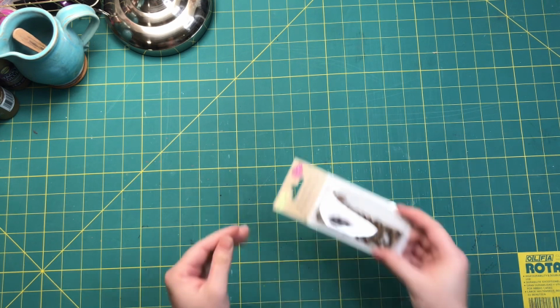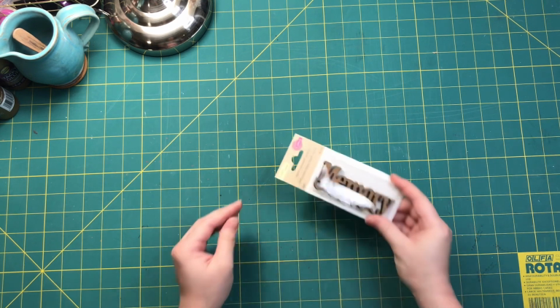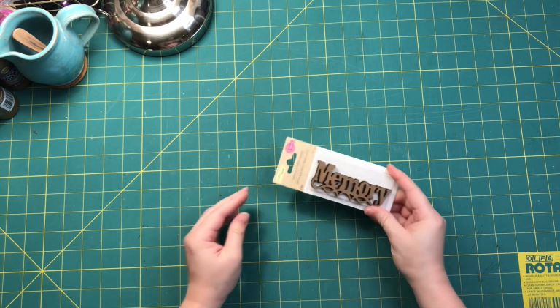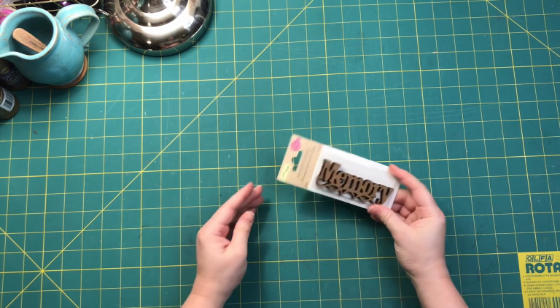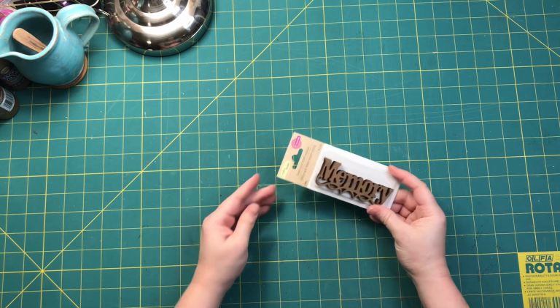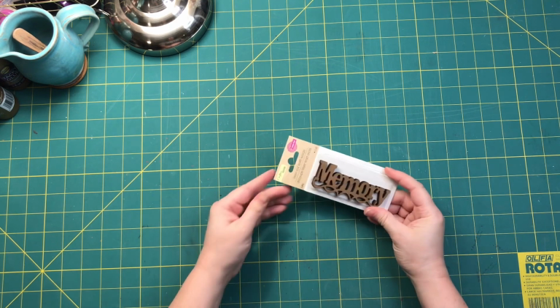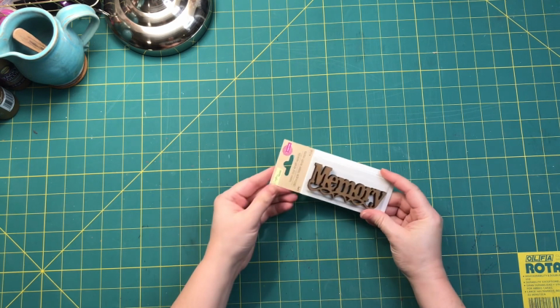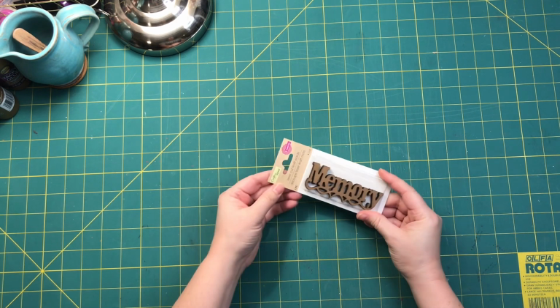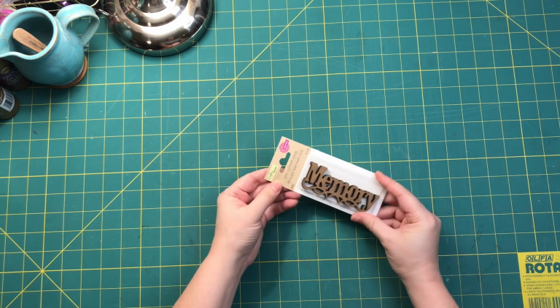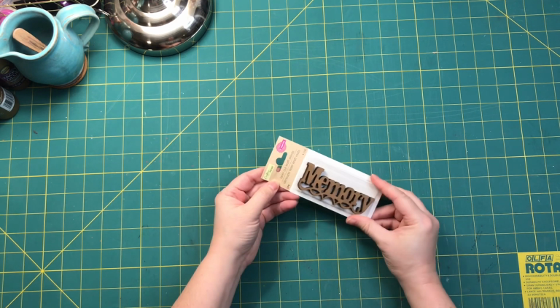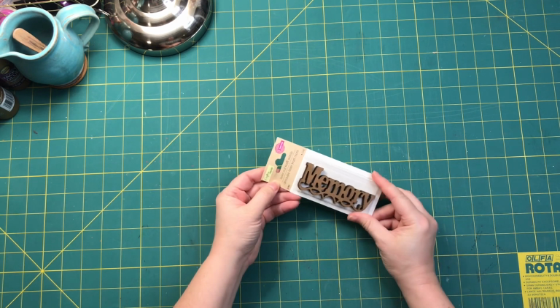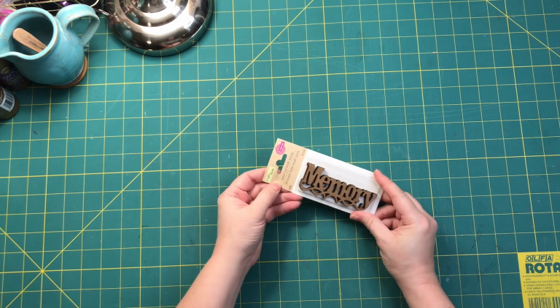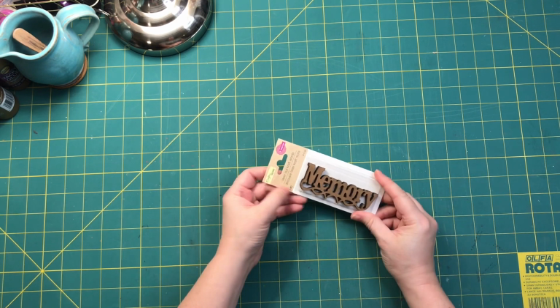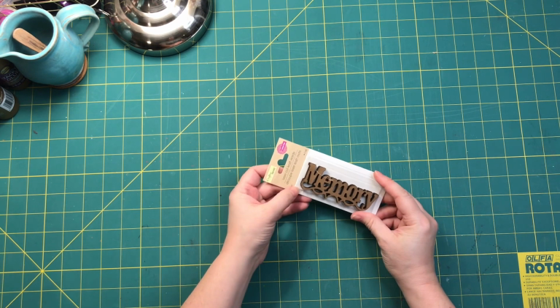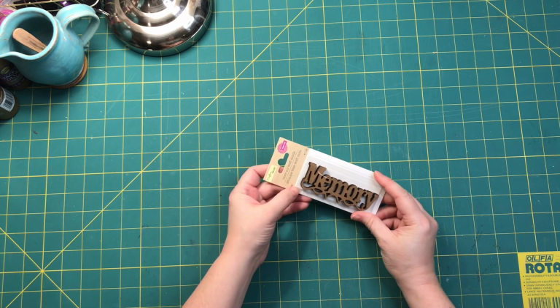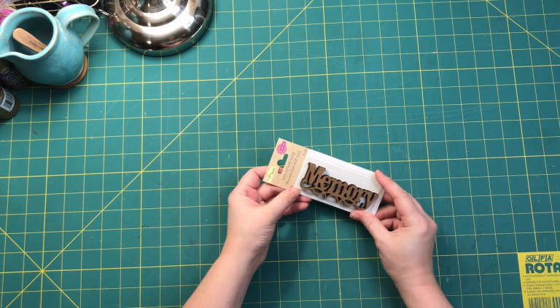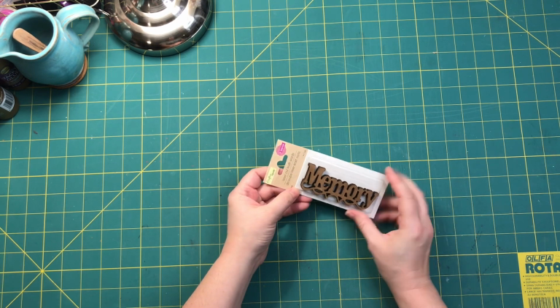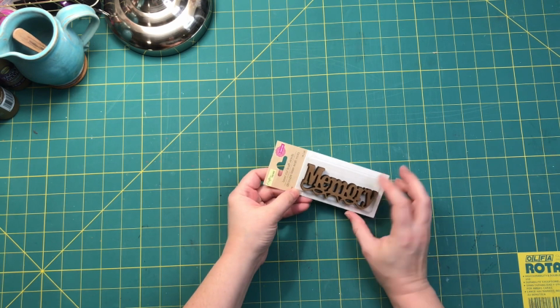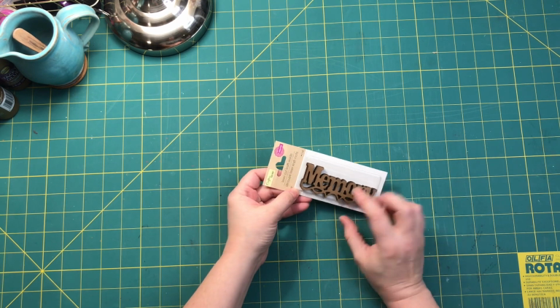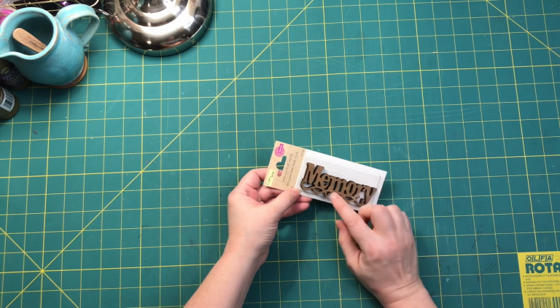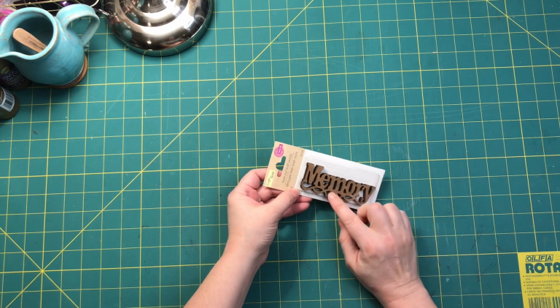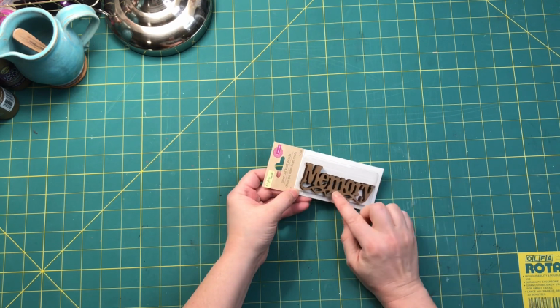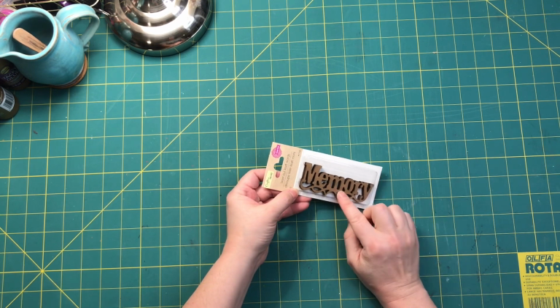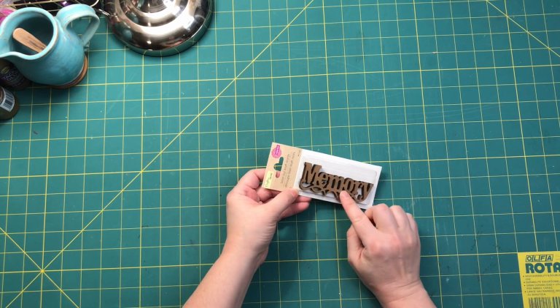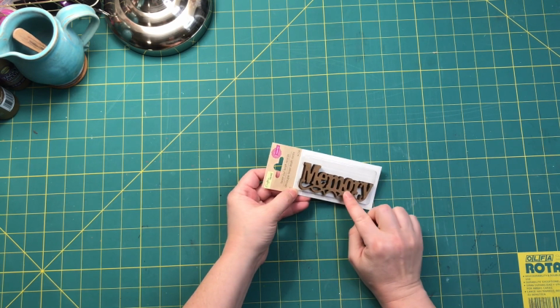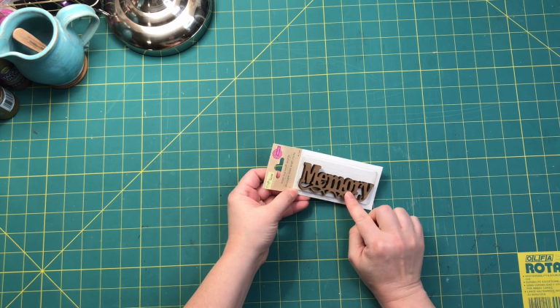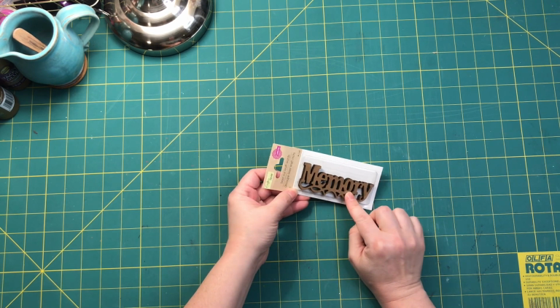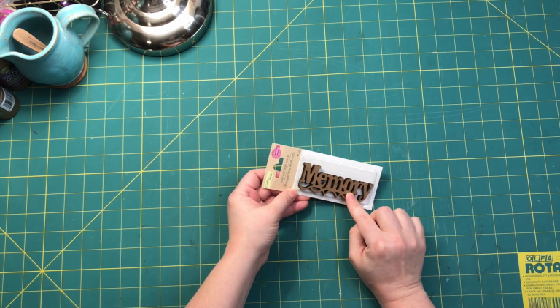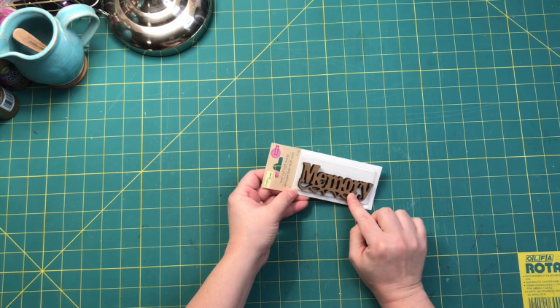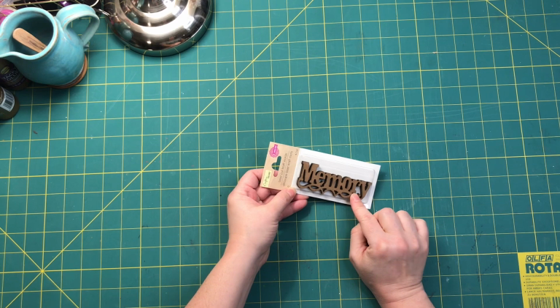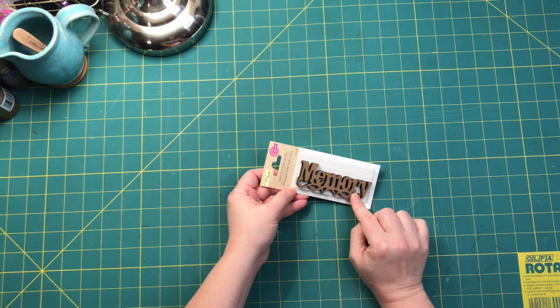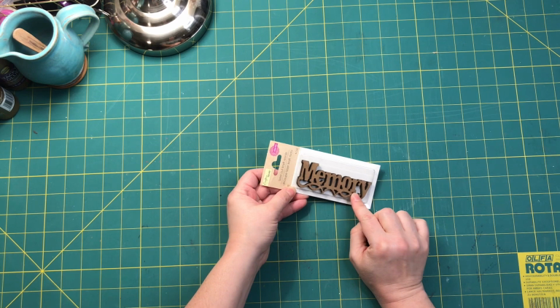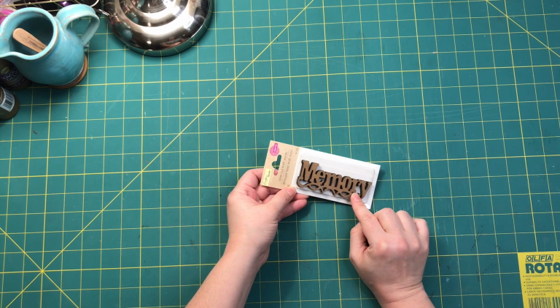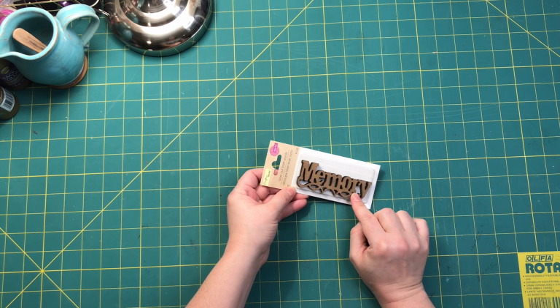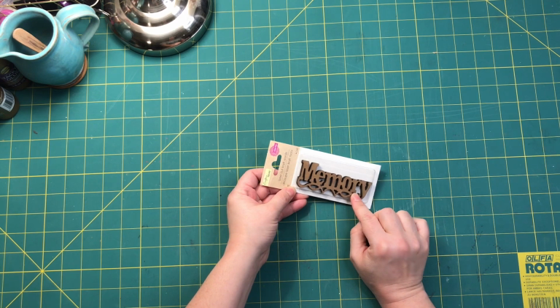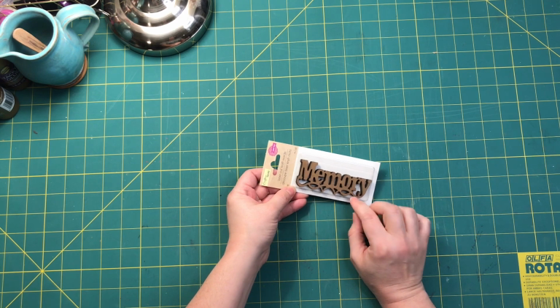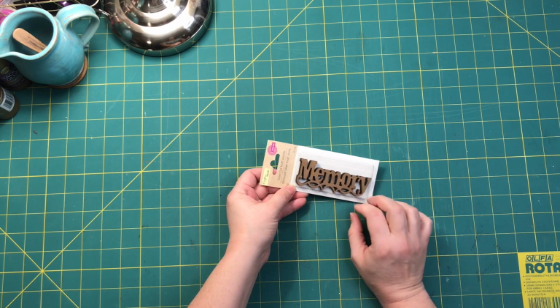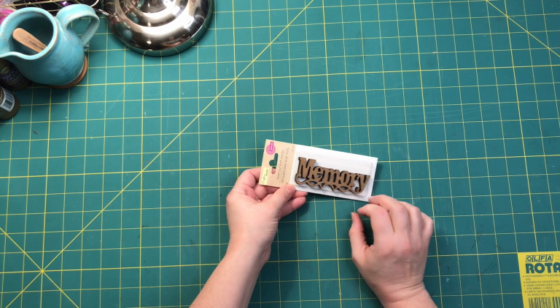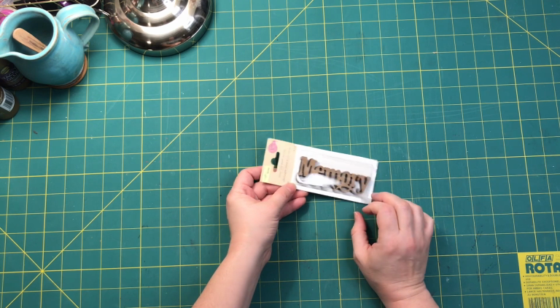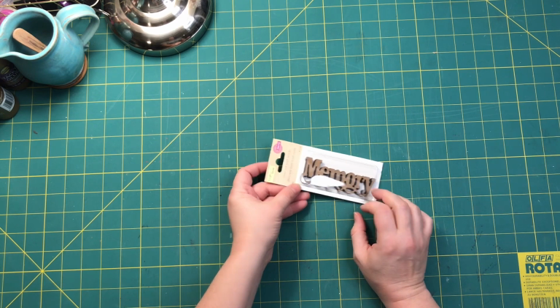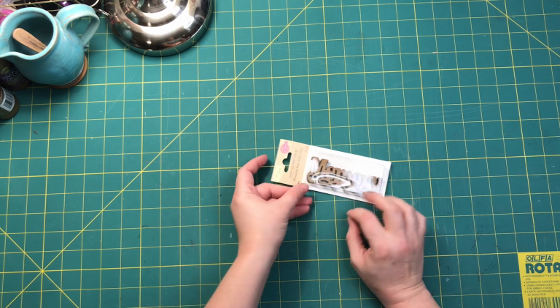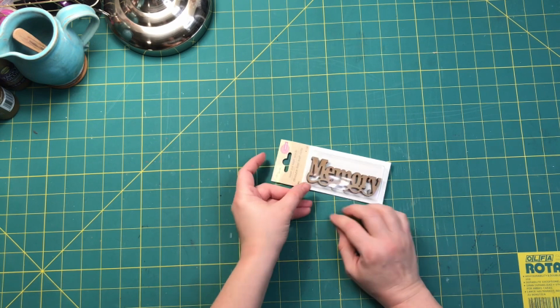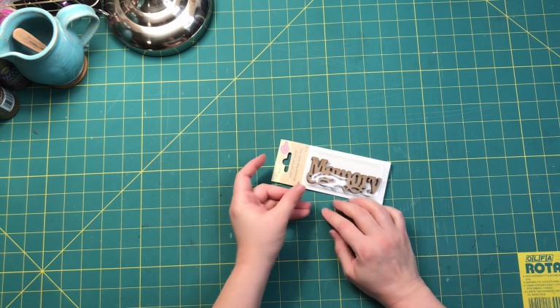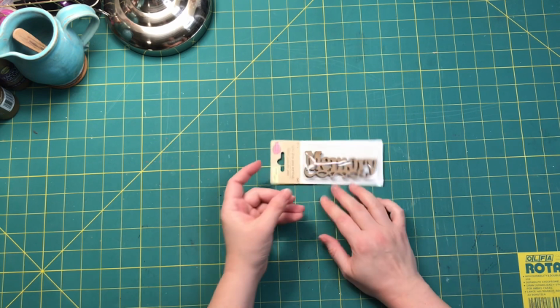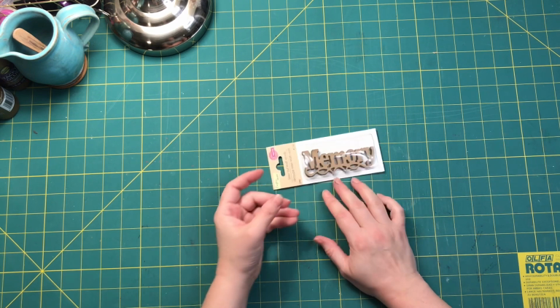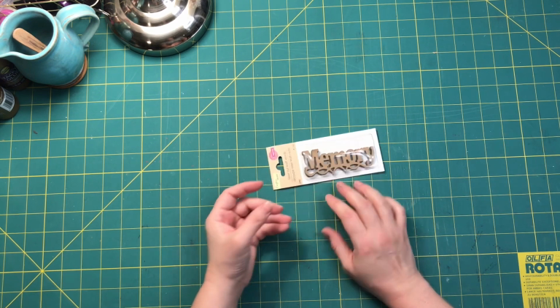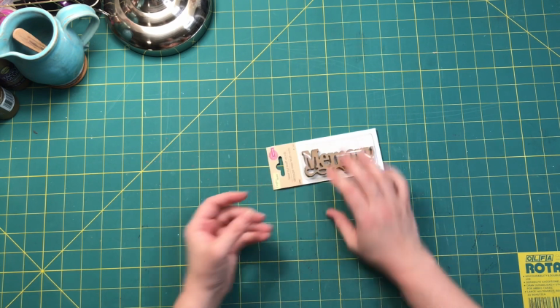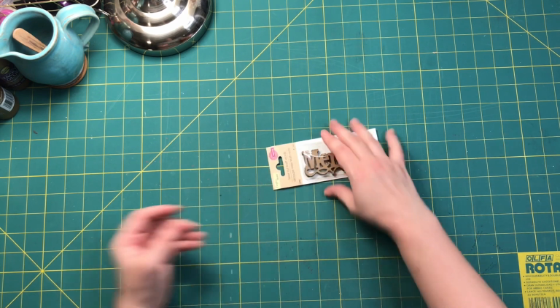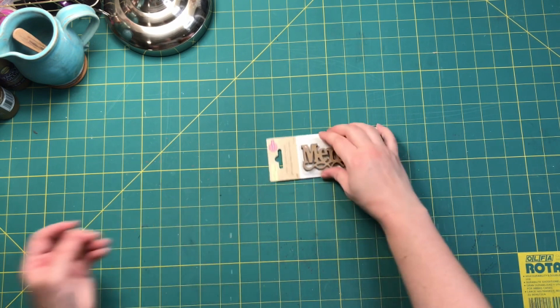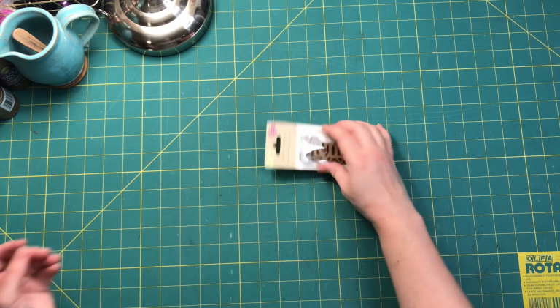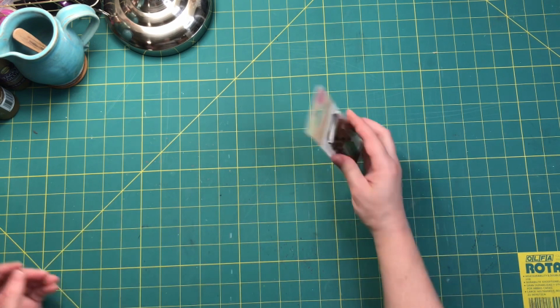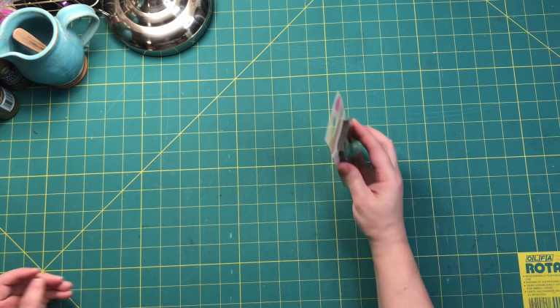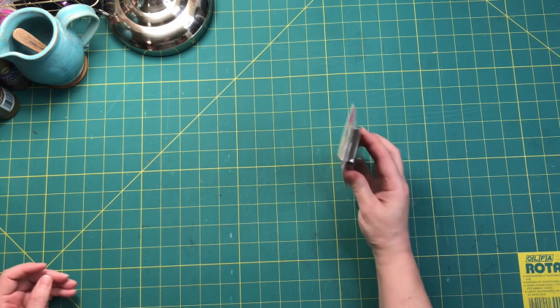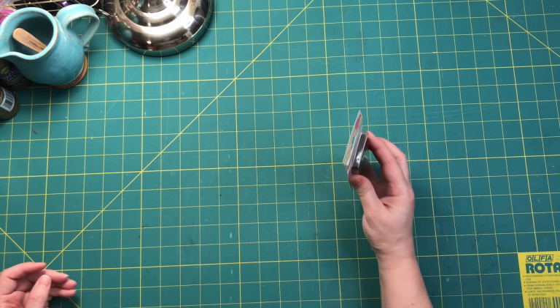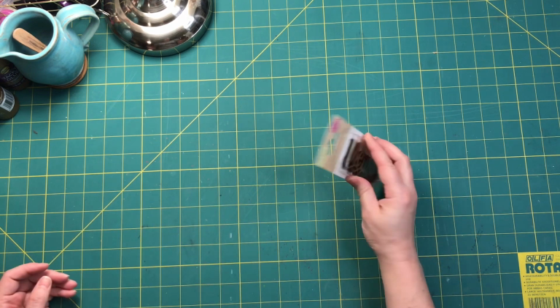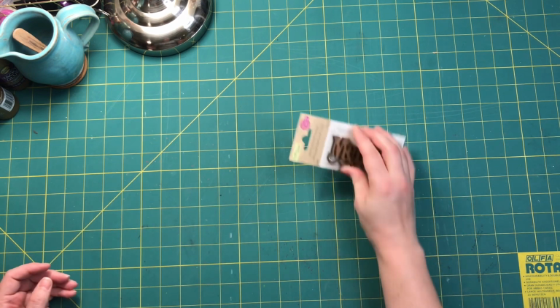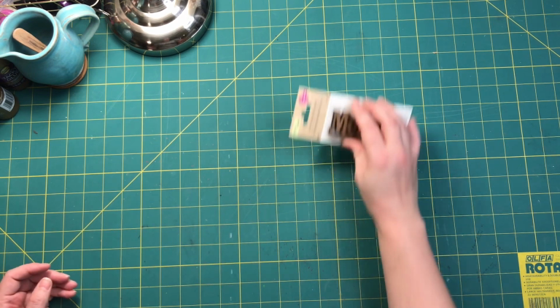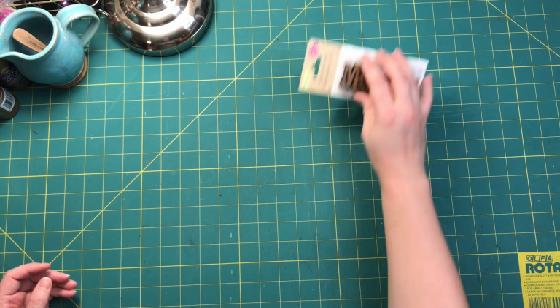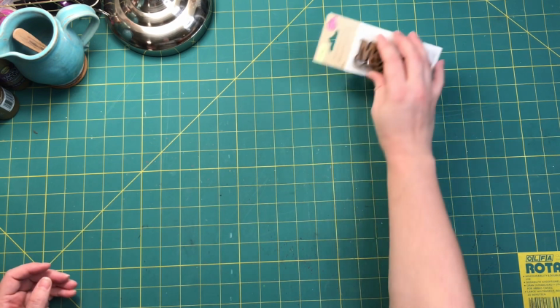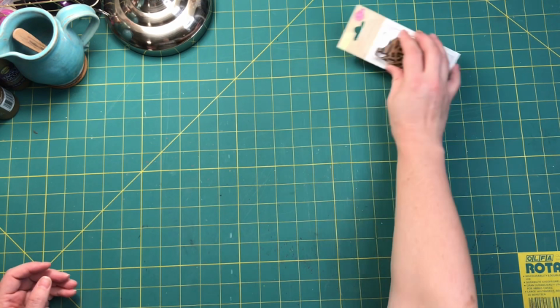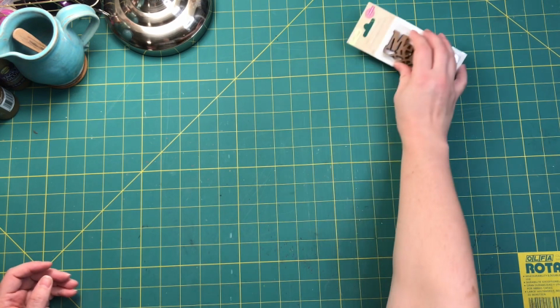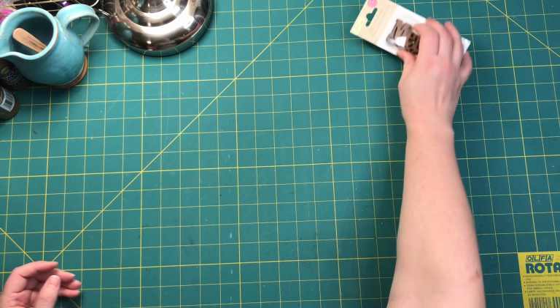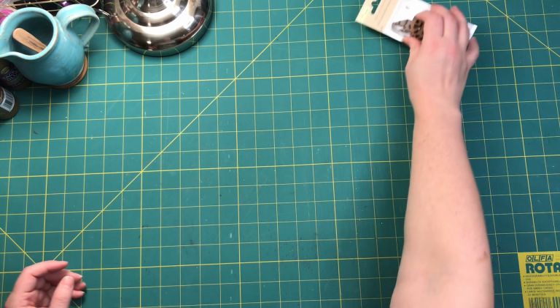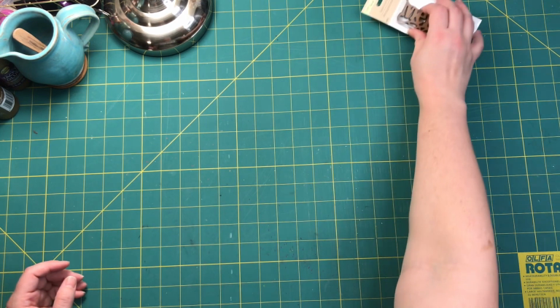First of all, I've got these little laser cut craft words — 'Memory.' There's three in a pack, so that's pretty good.